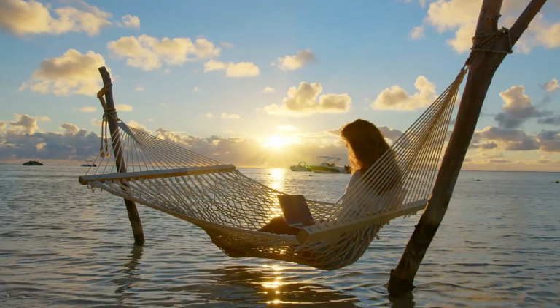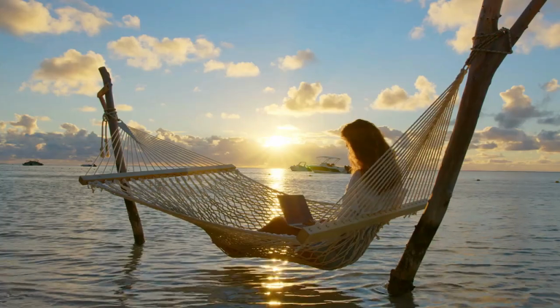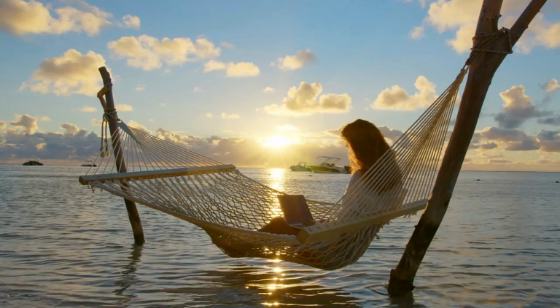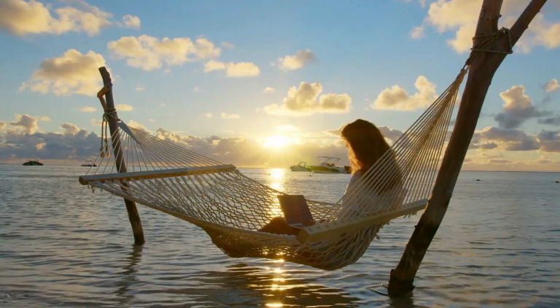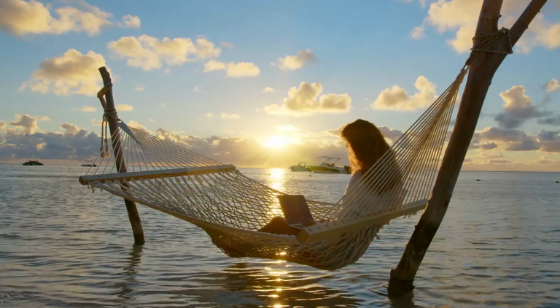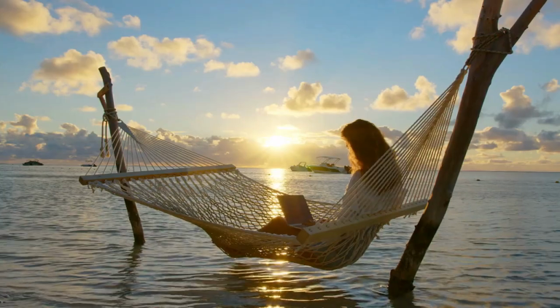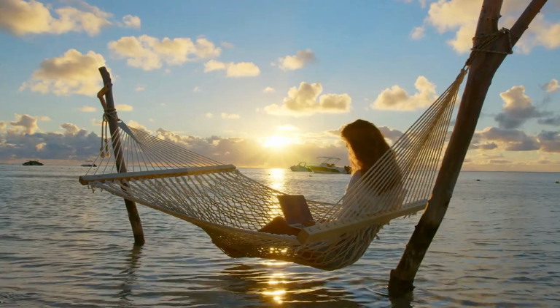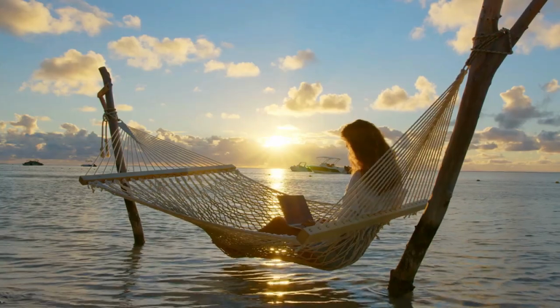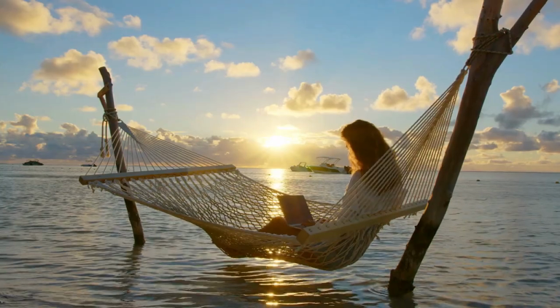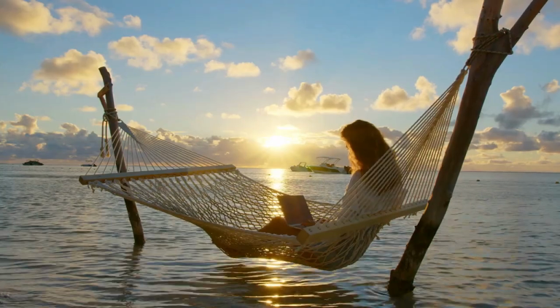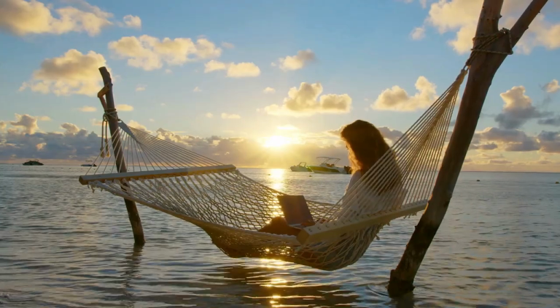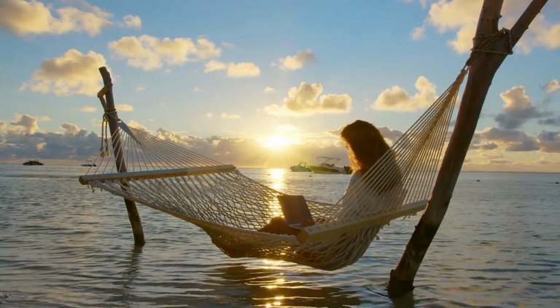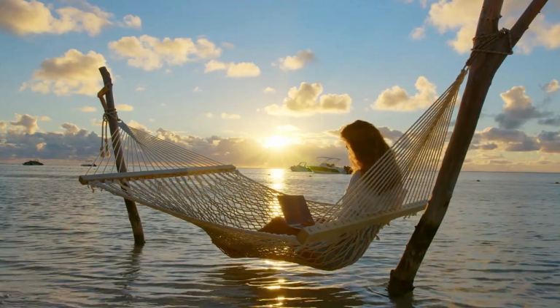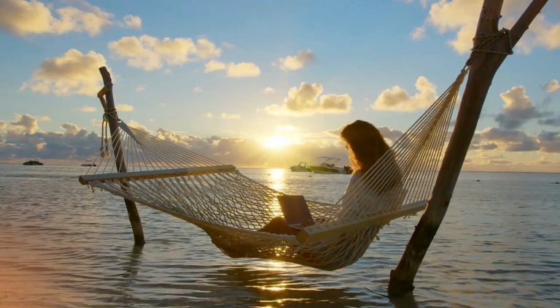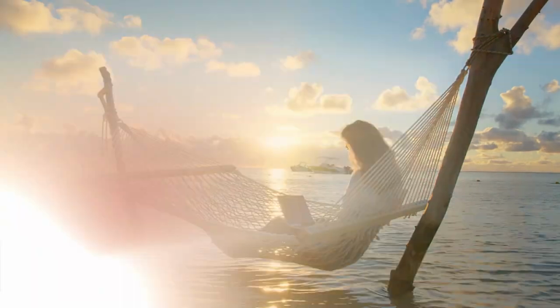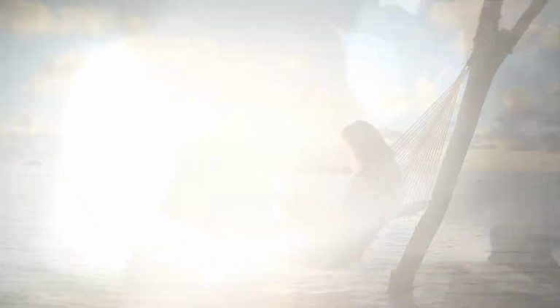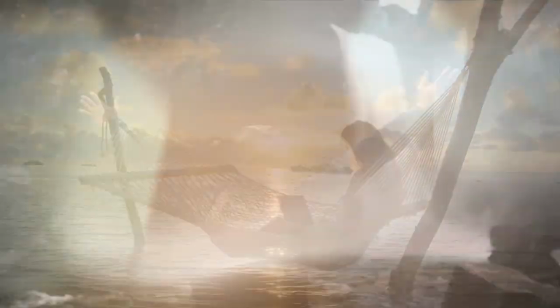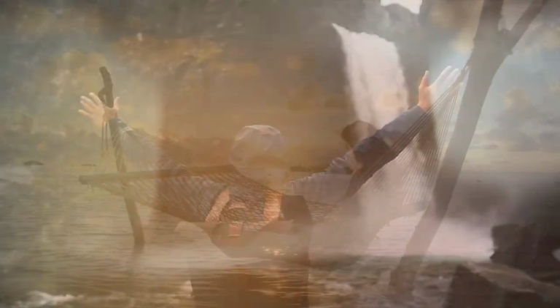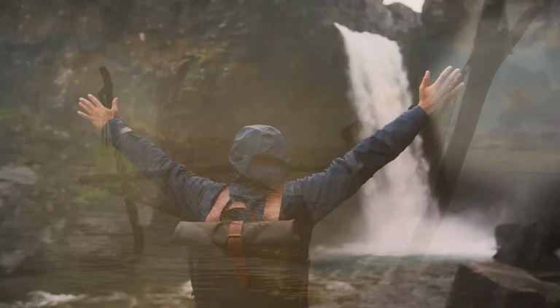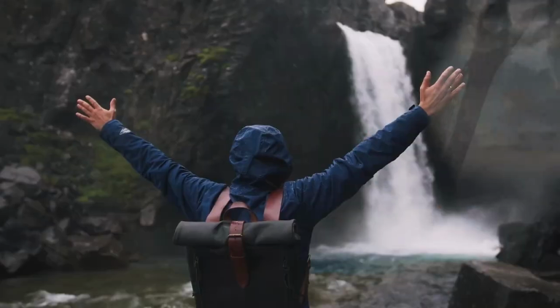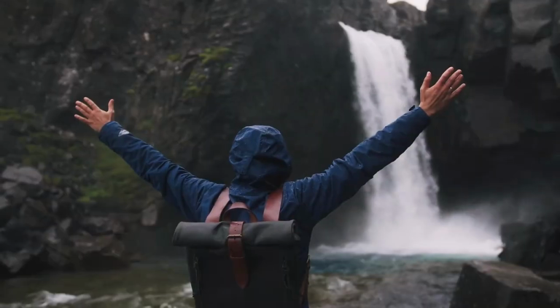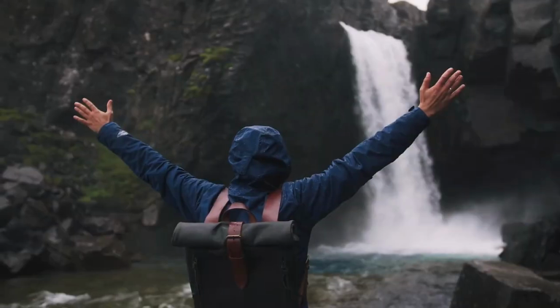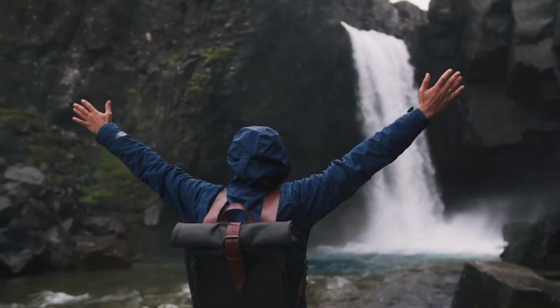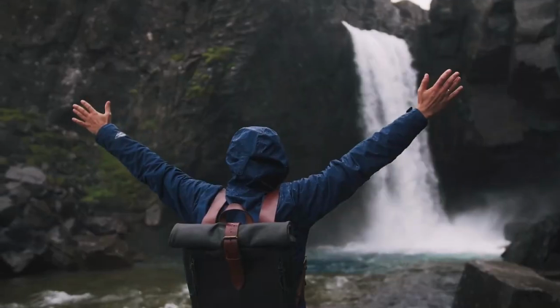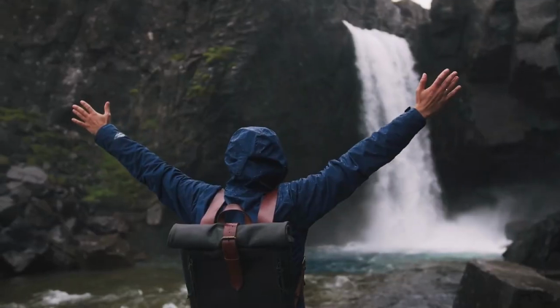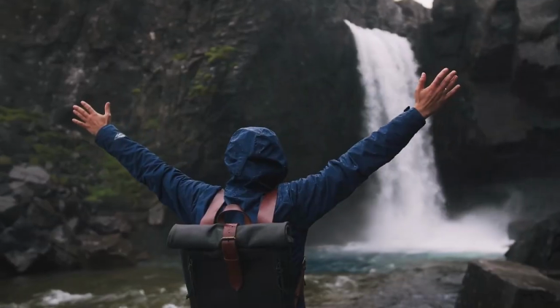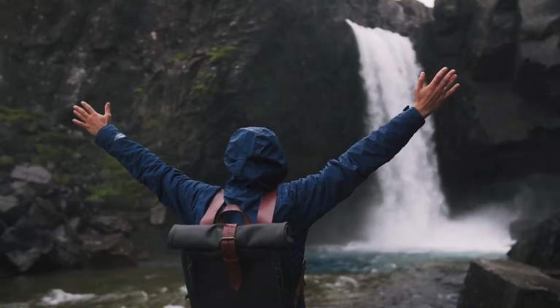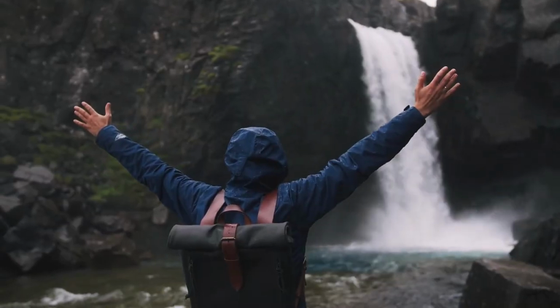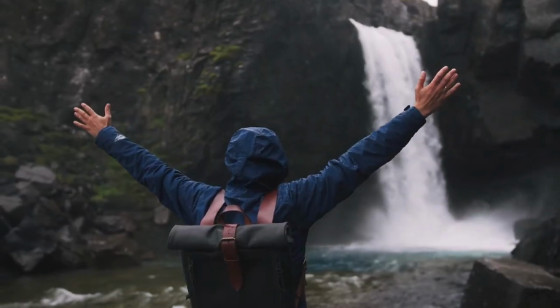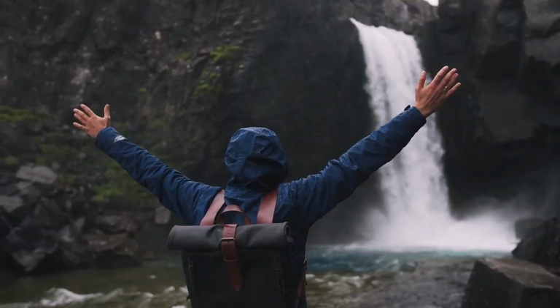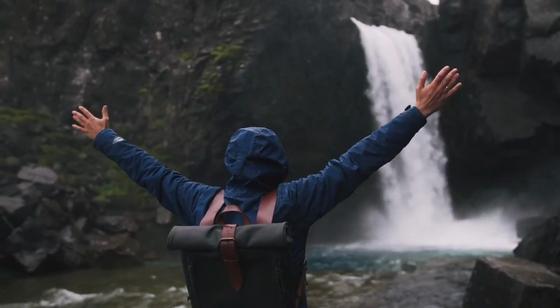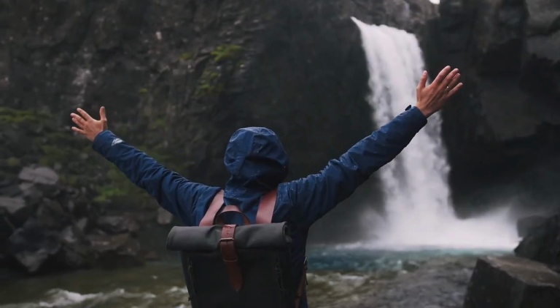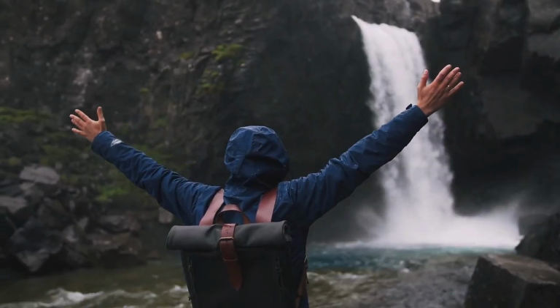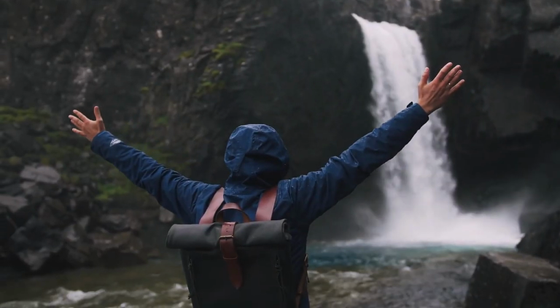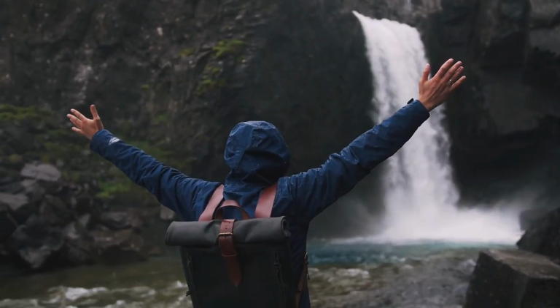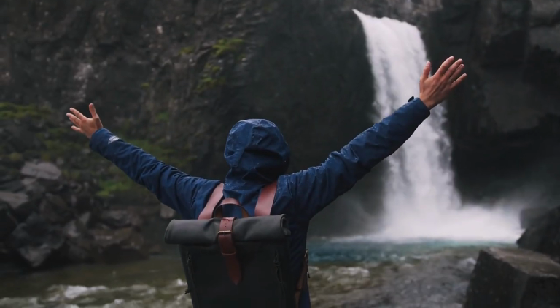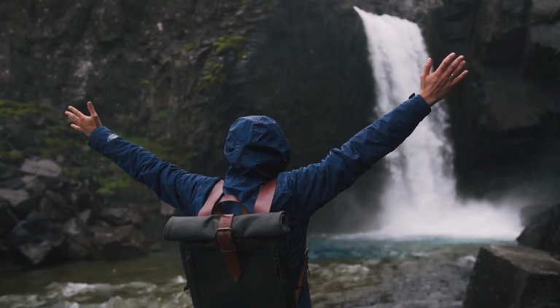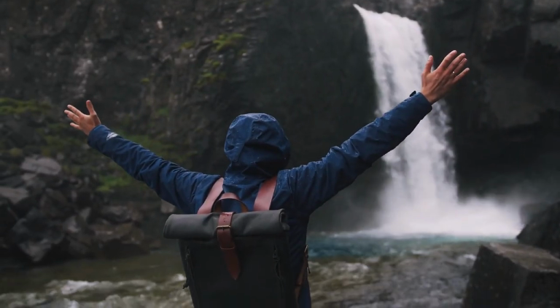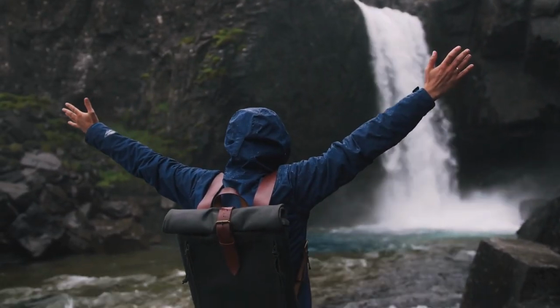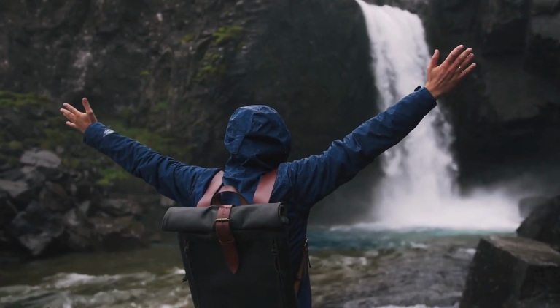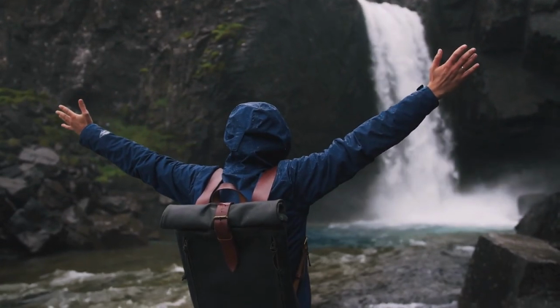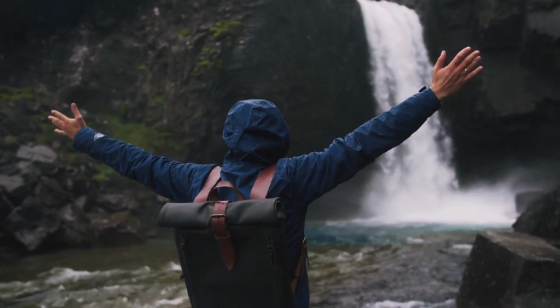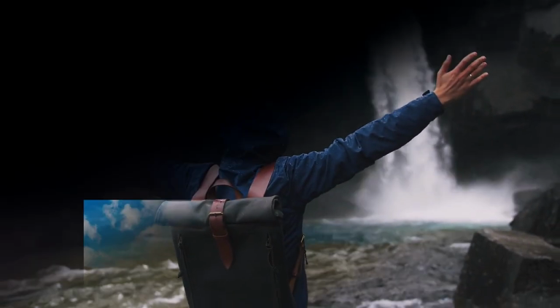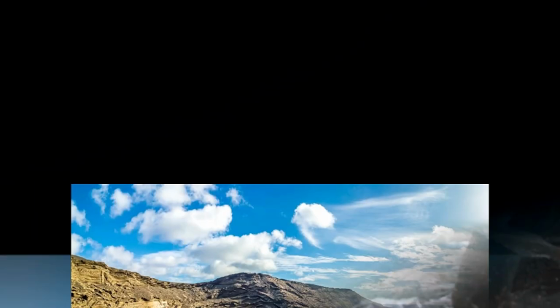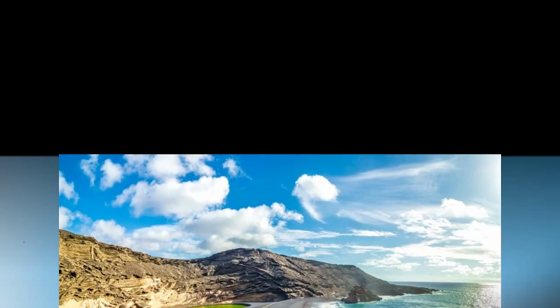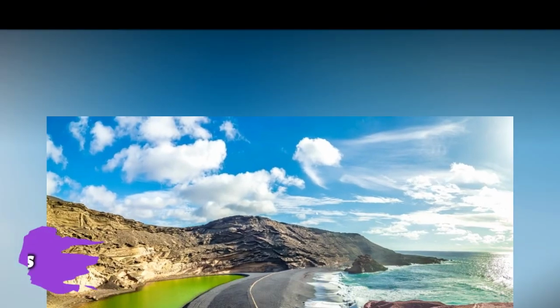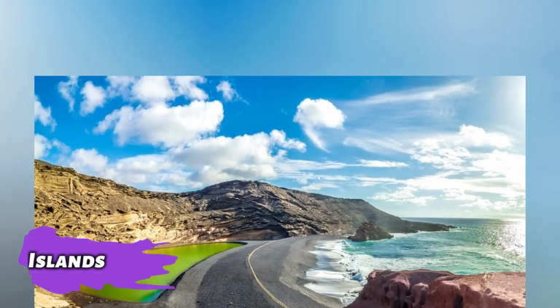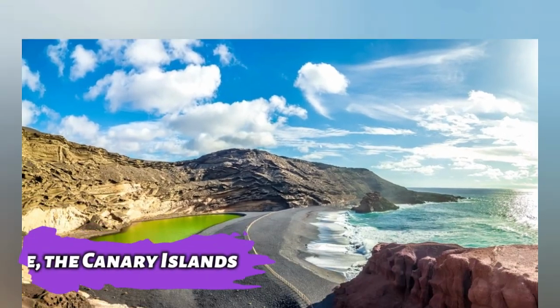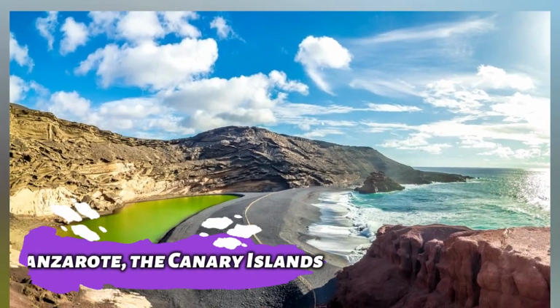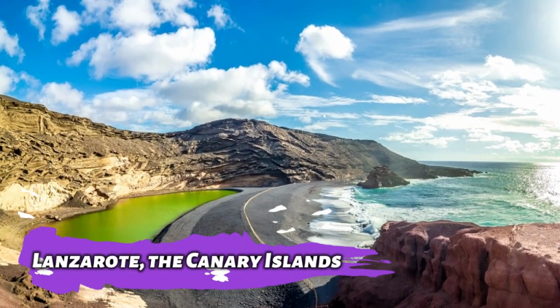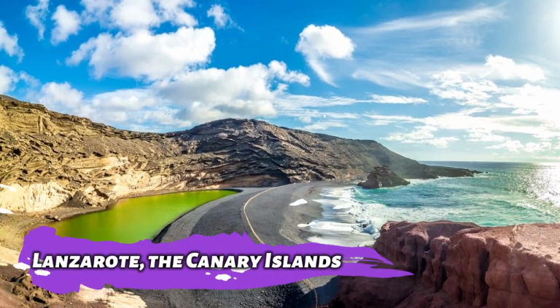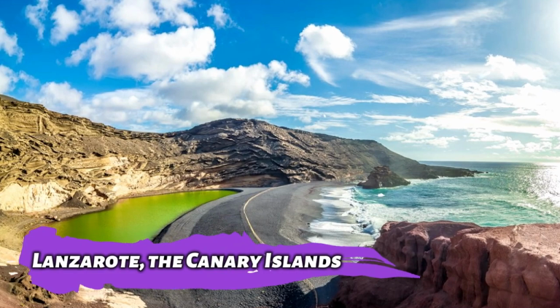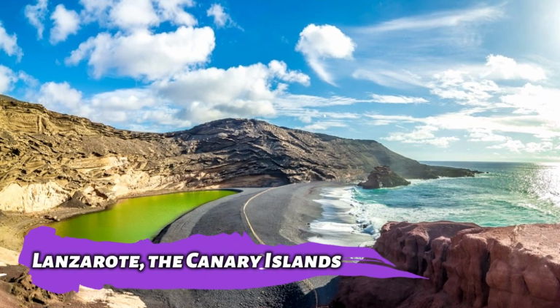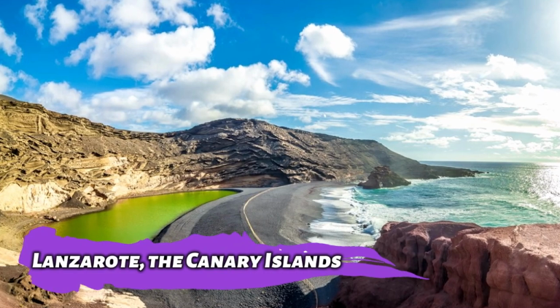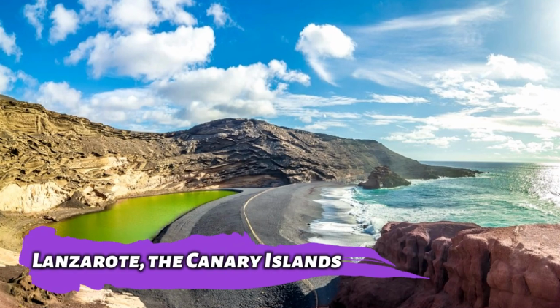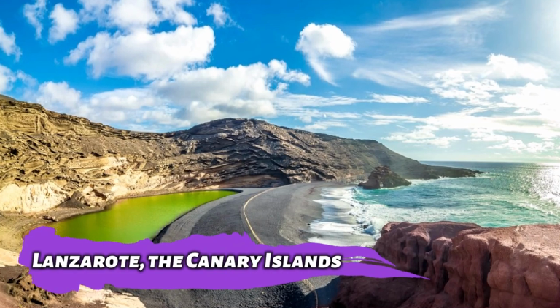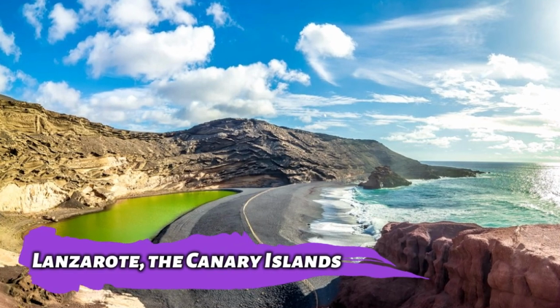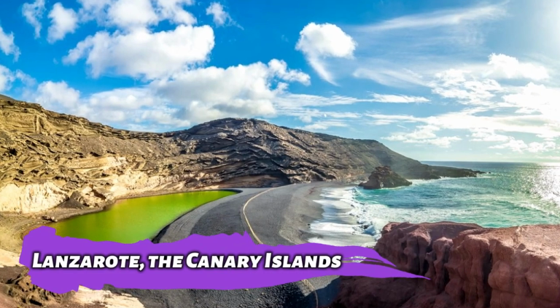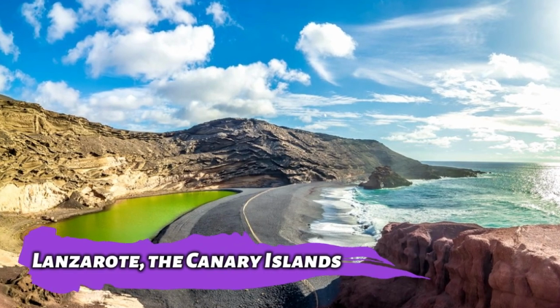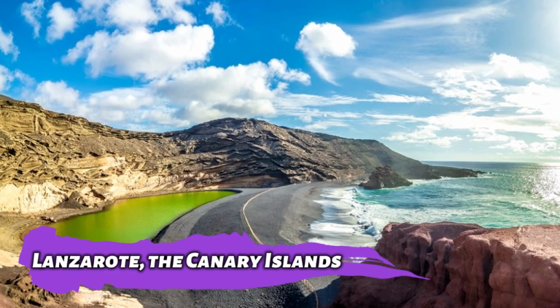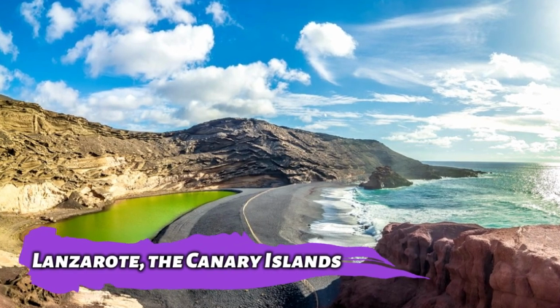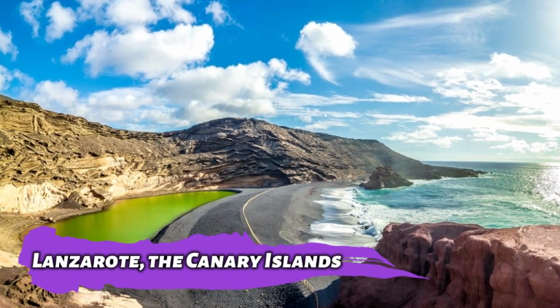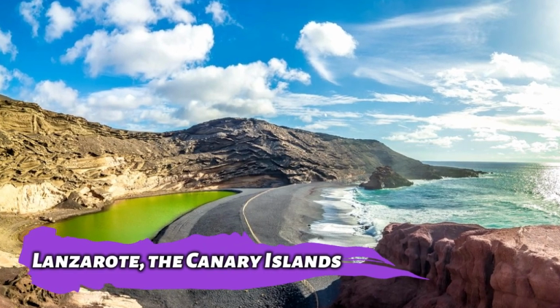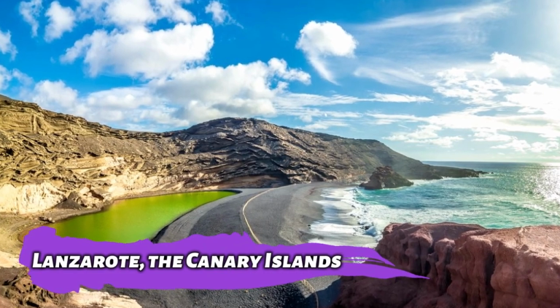Hey guys, welcome to the channel. In this video, we will be exploring the beautiful parts of Lanzarote, the Canary Islands.